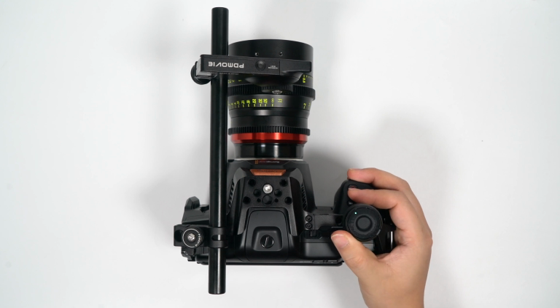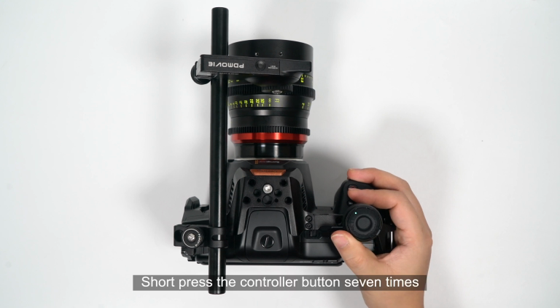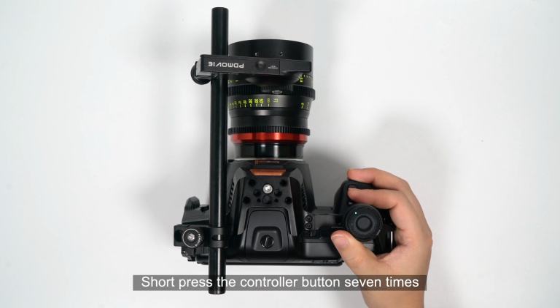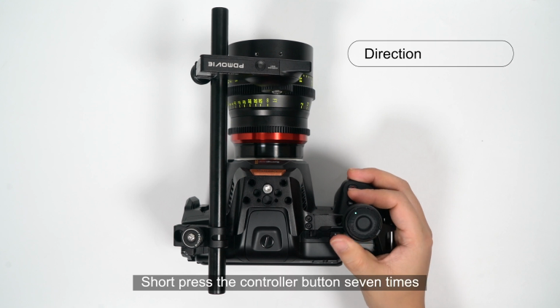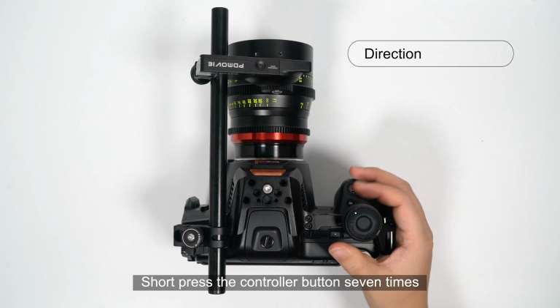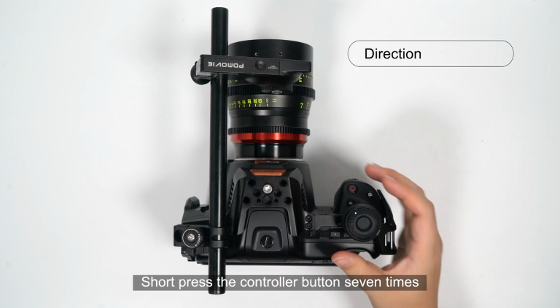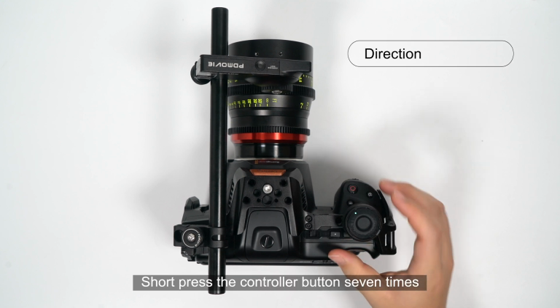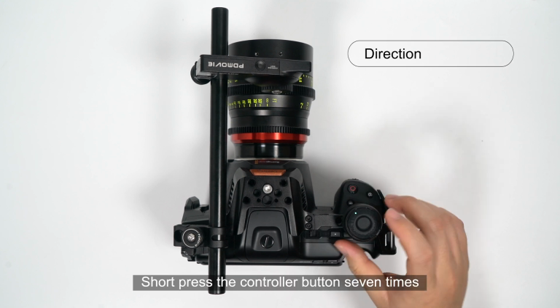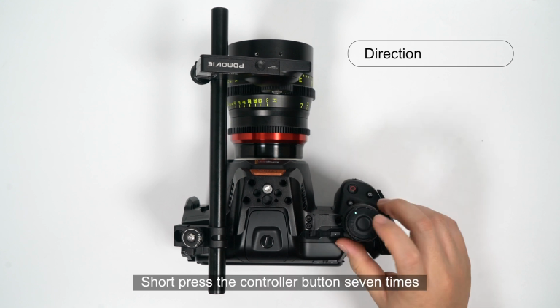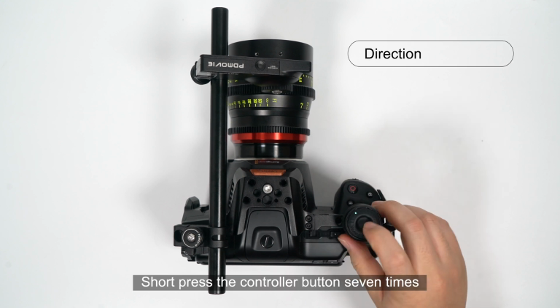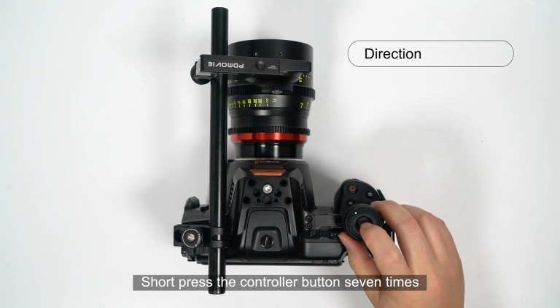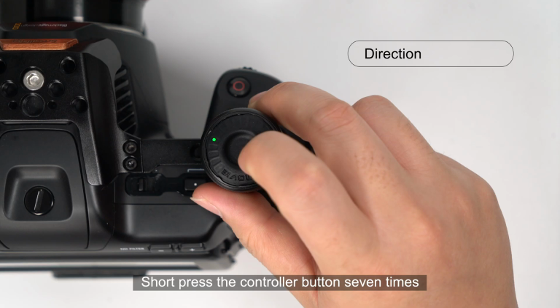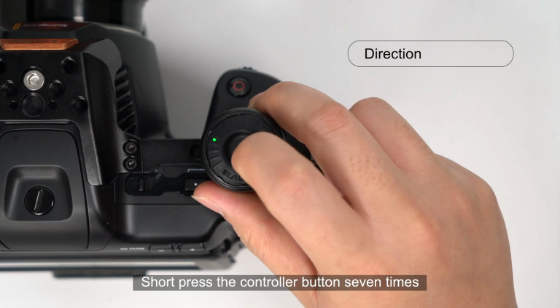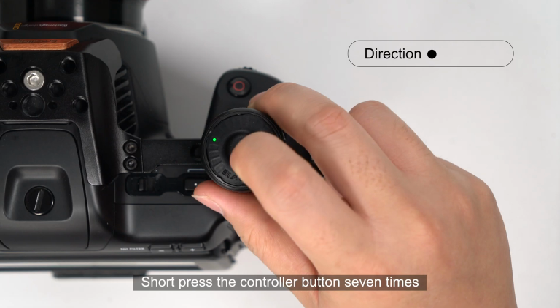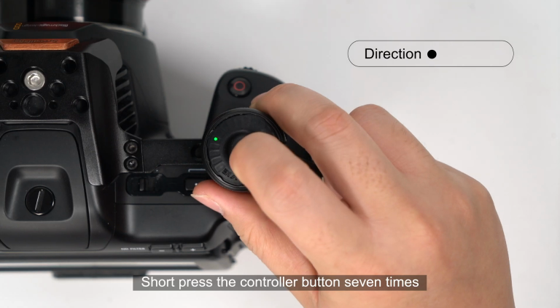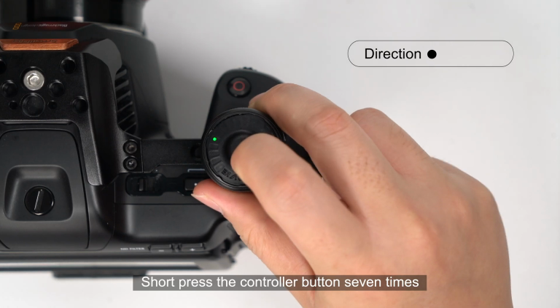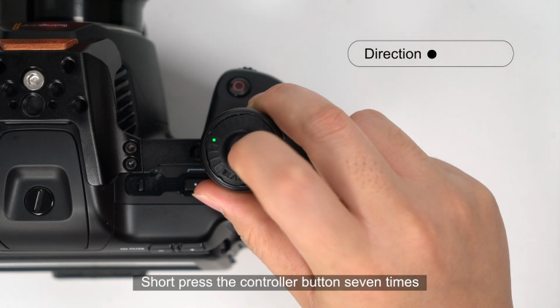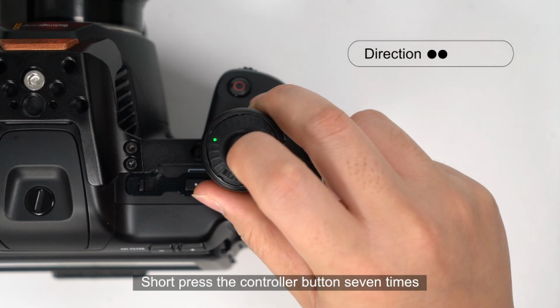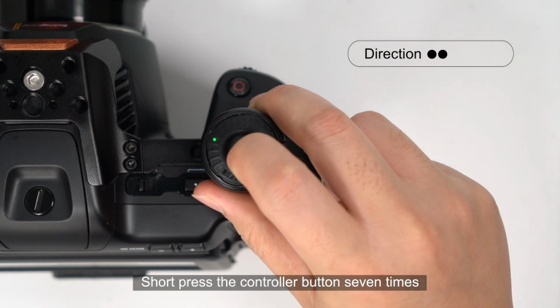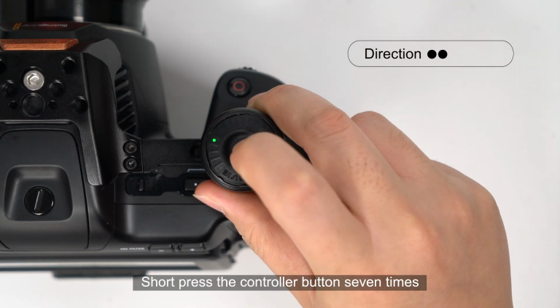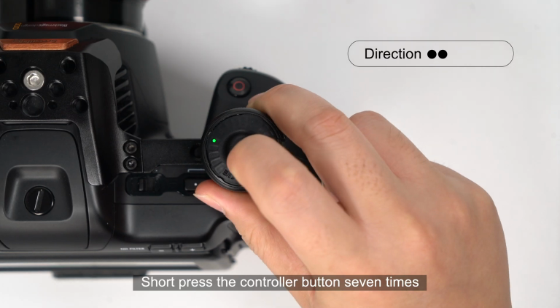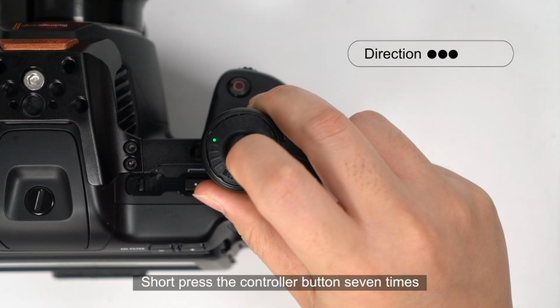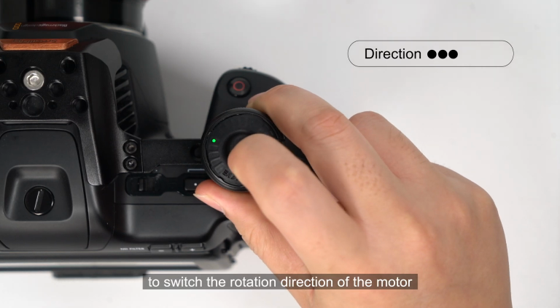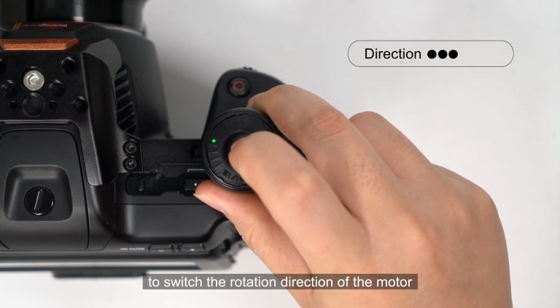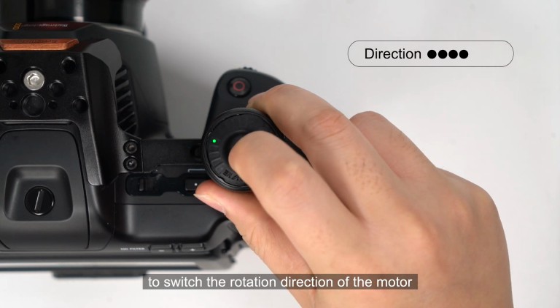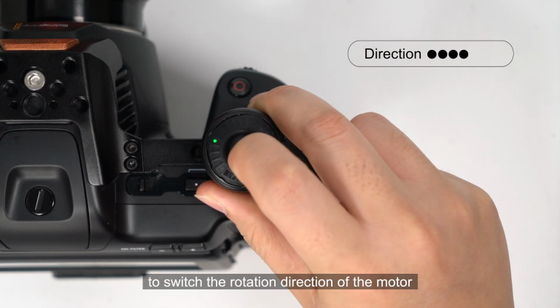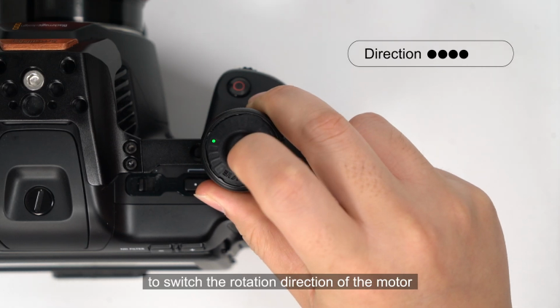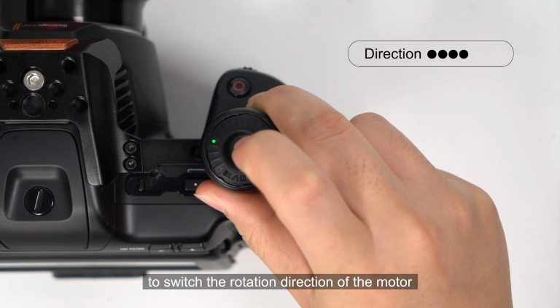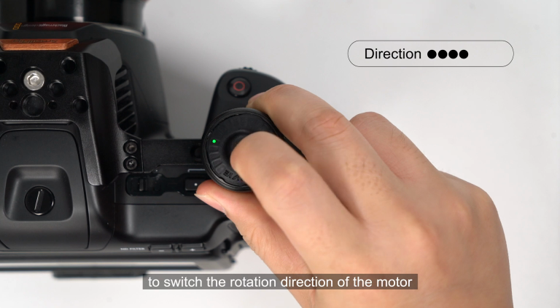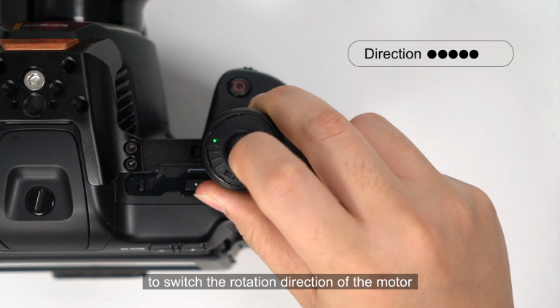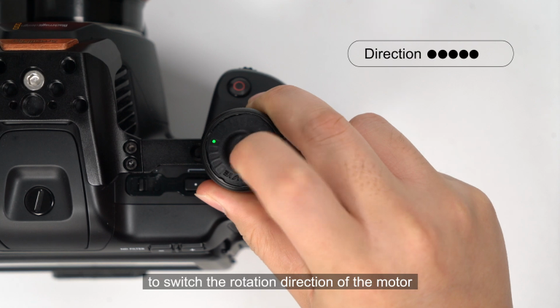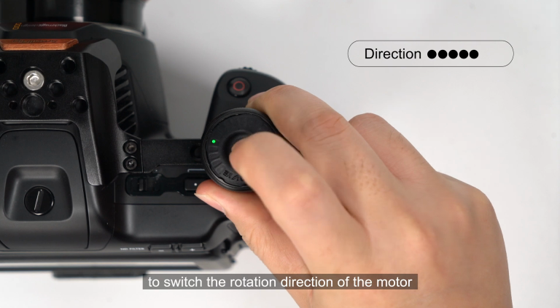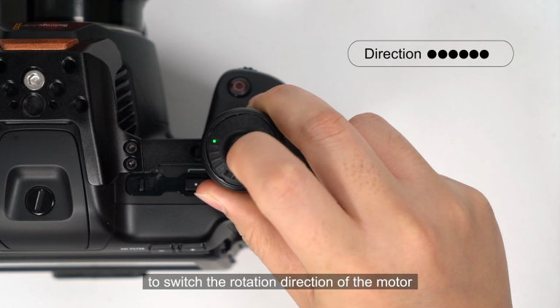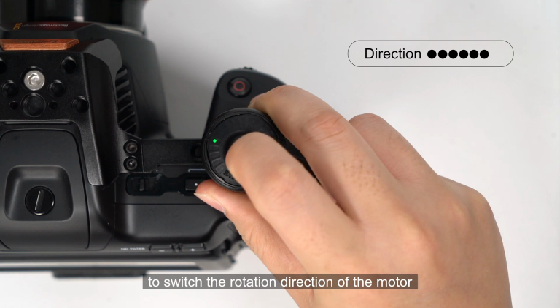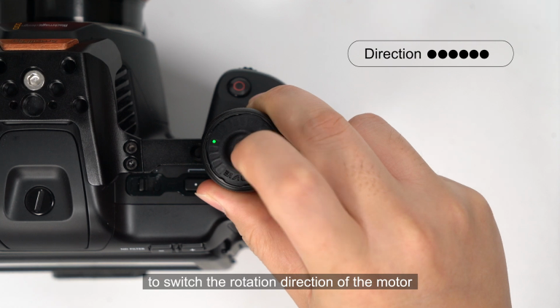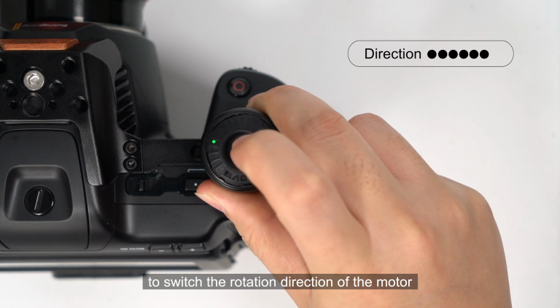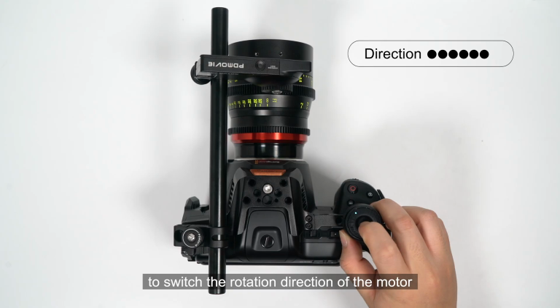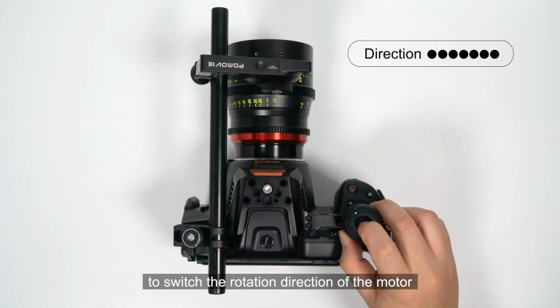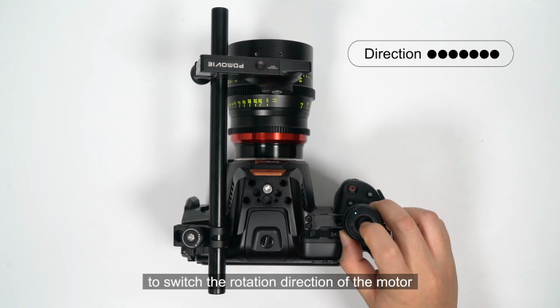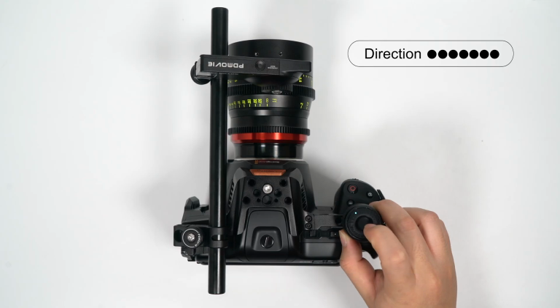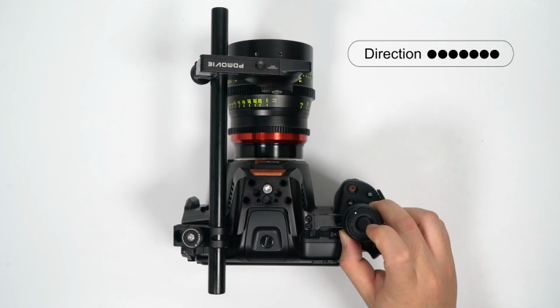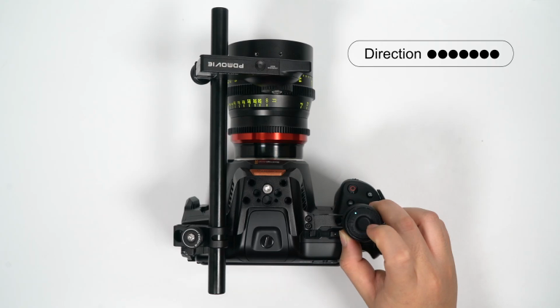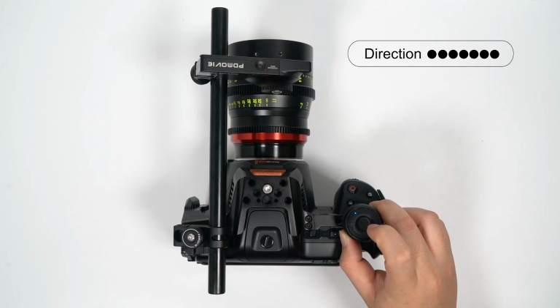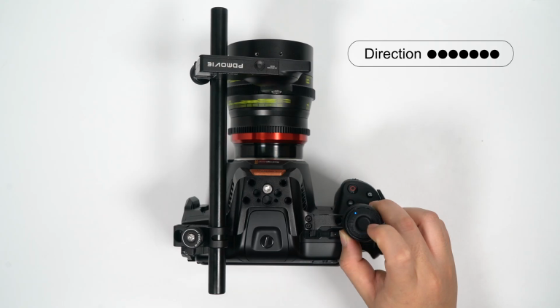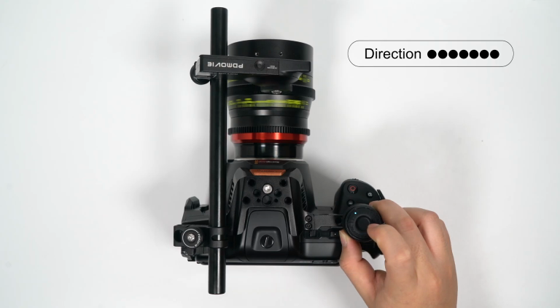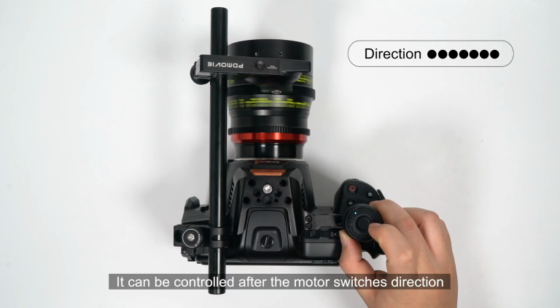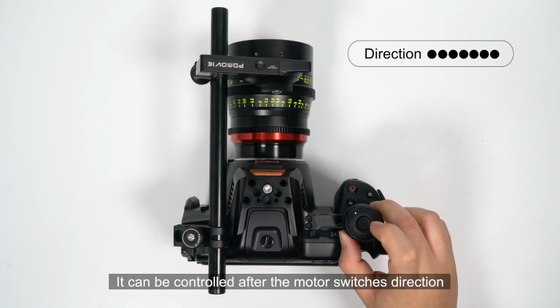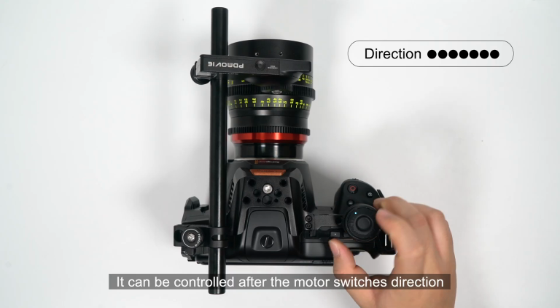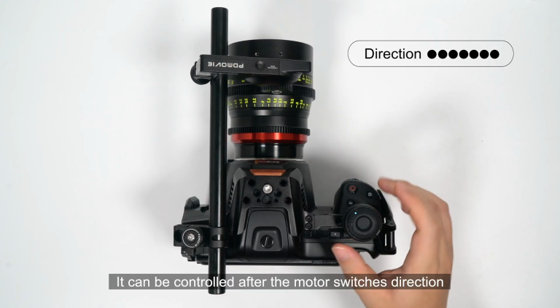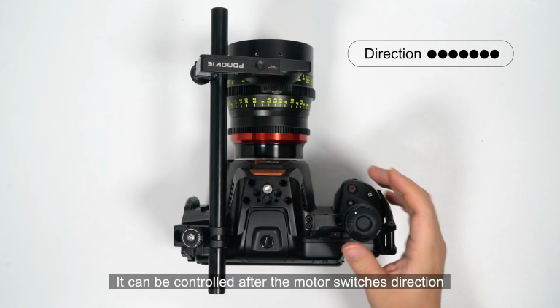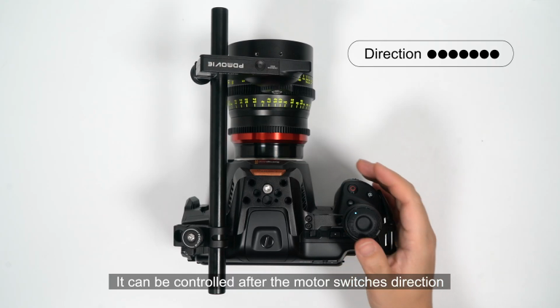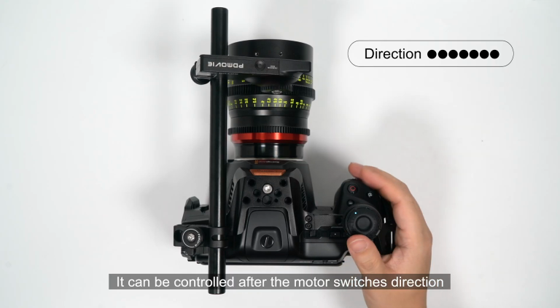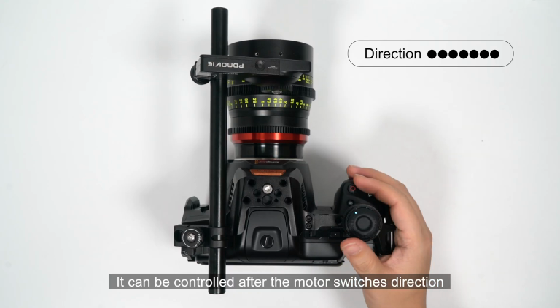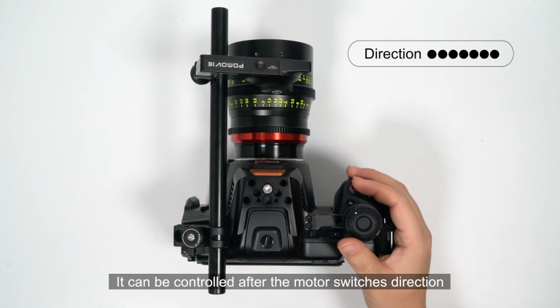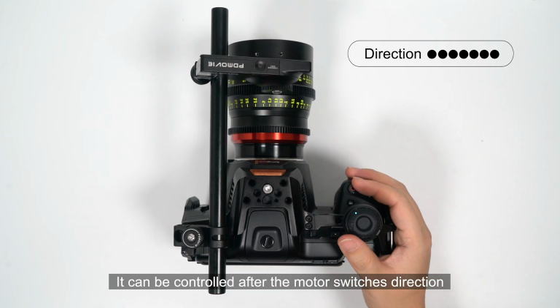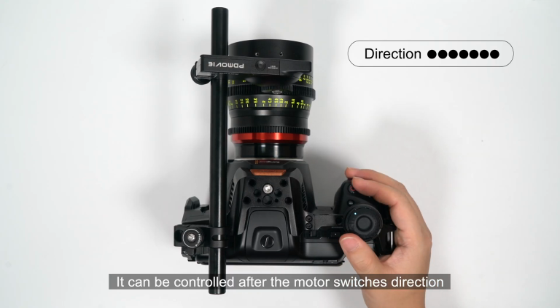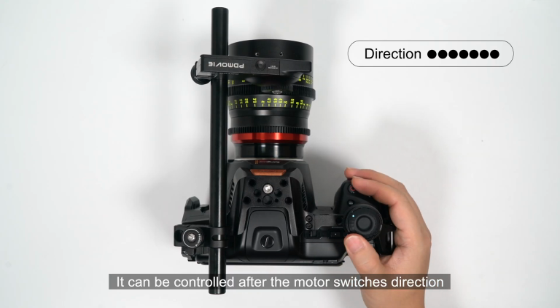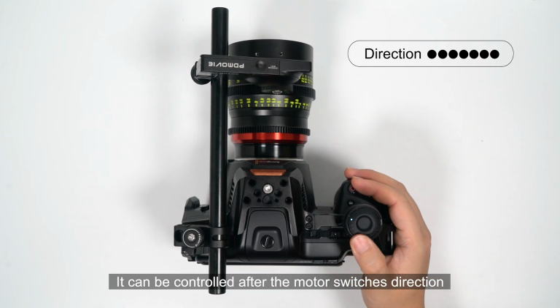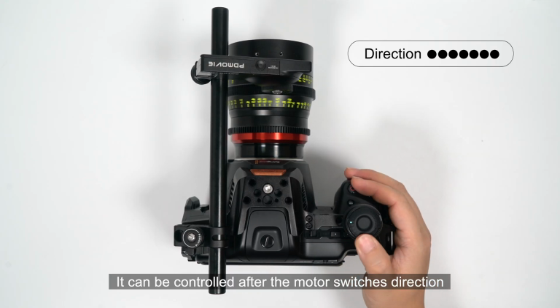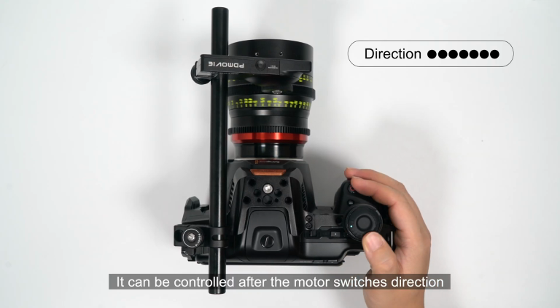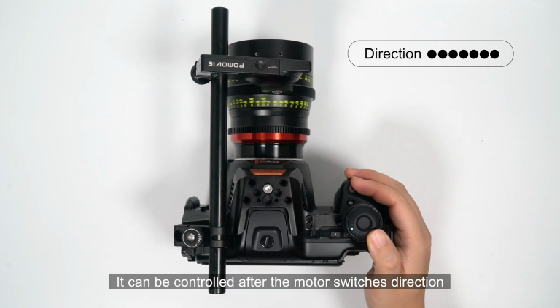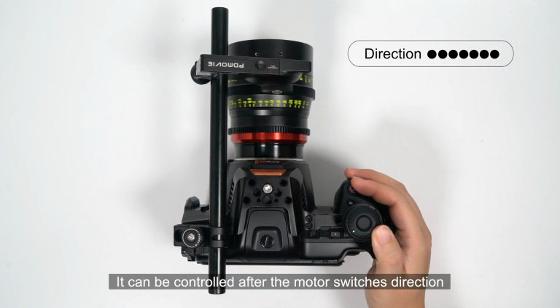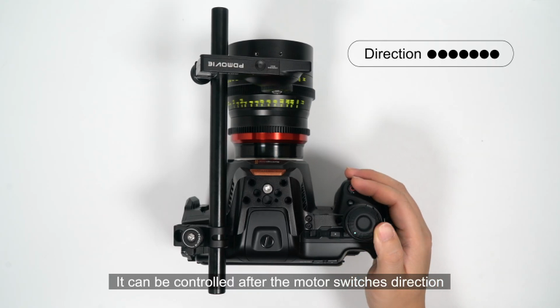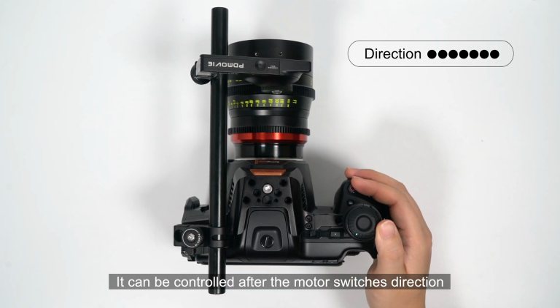Short press the controller button seven times to switch the rotation direction of the motor. It can be controlled after the motor switches direction.